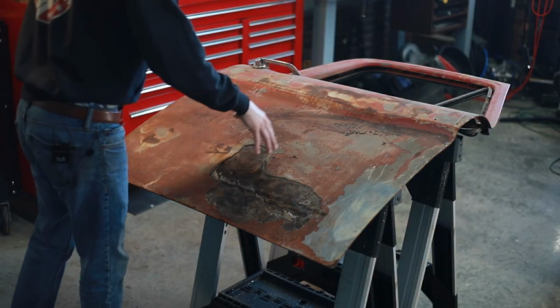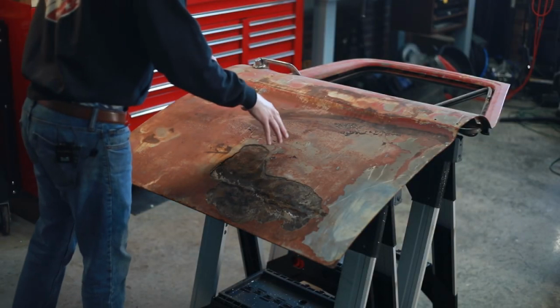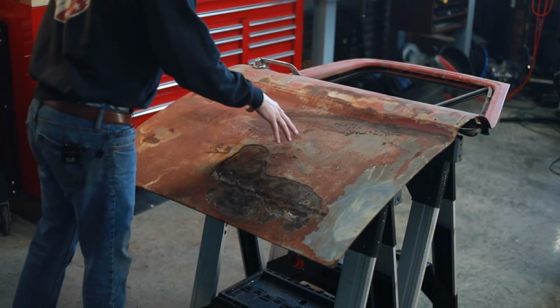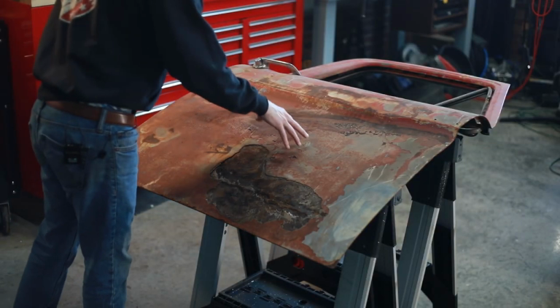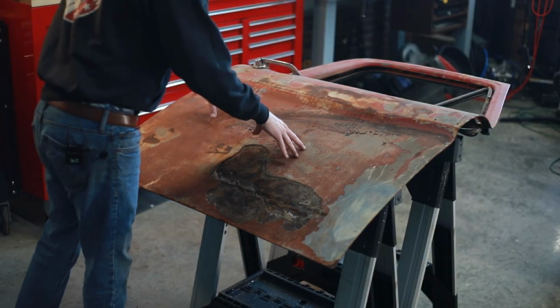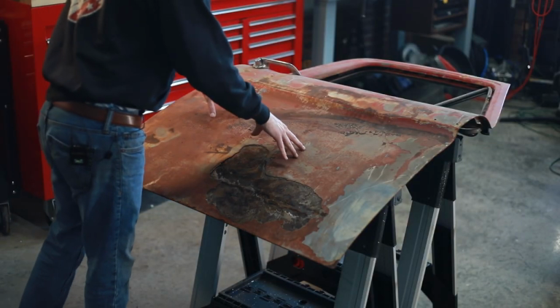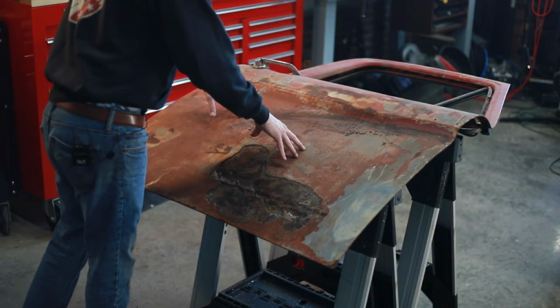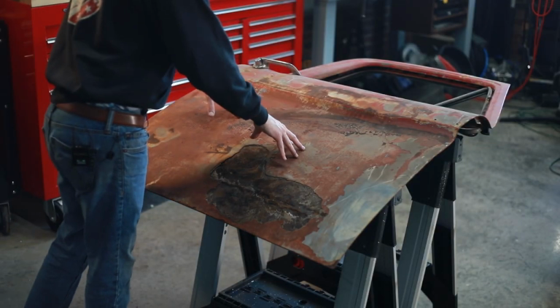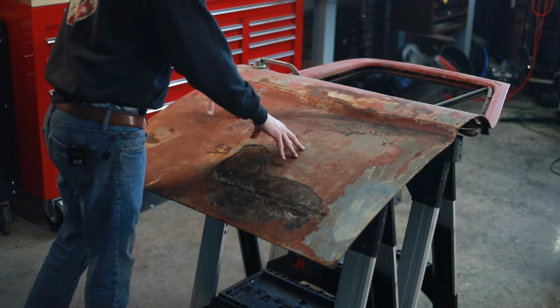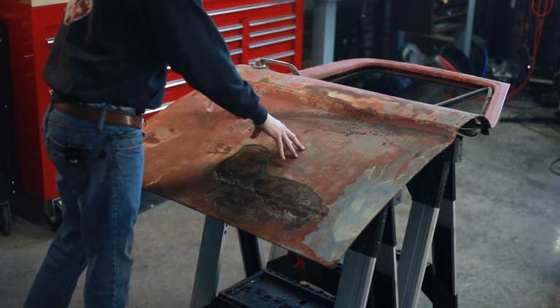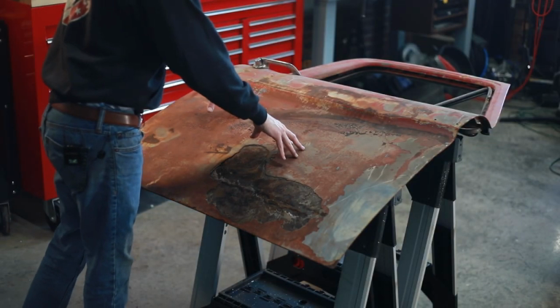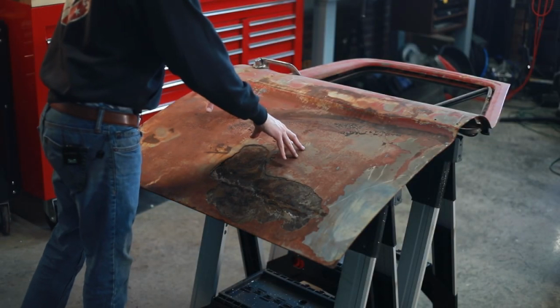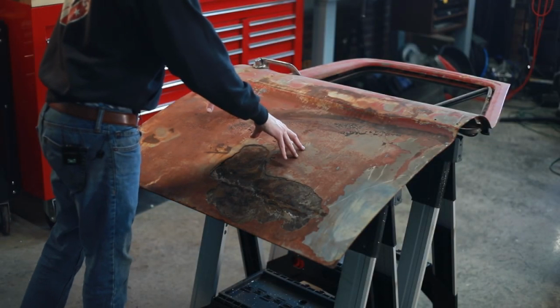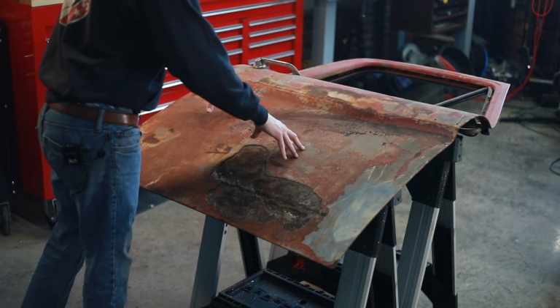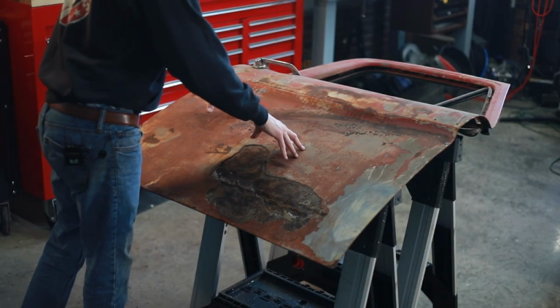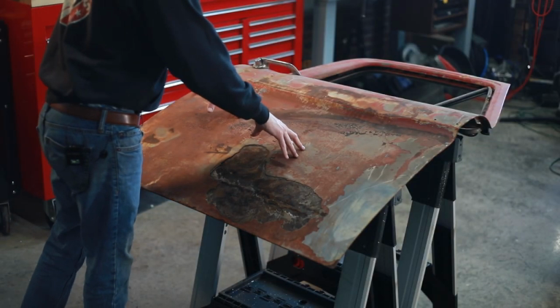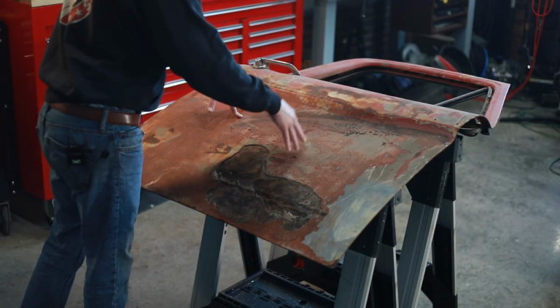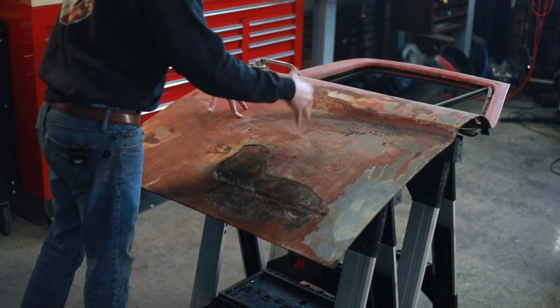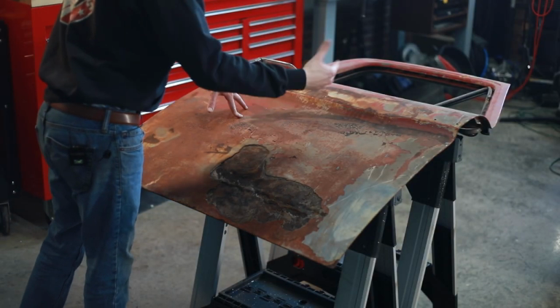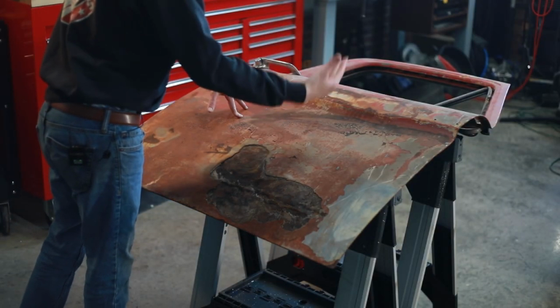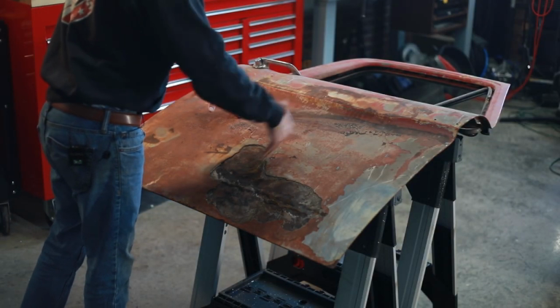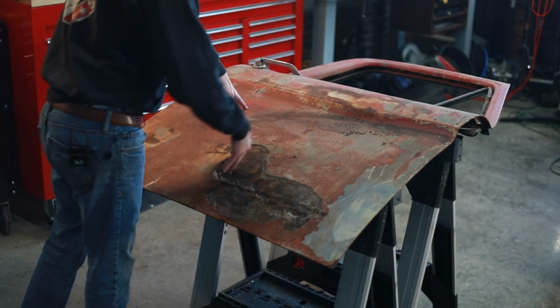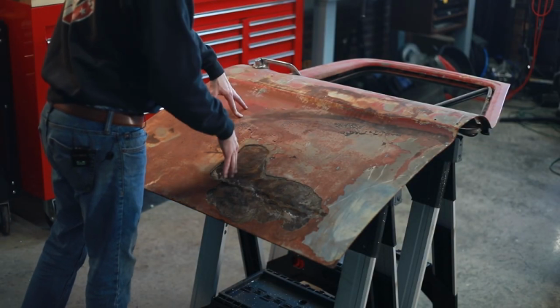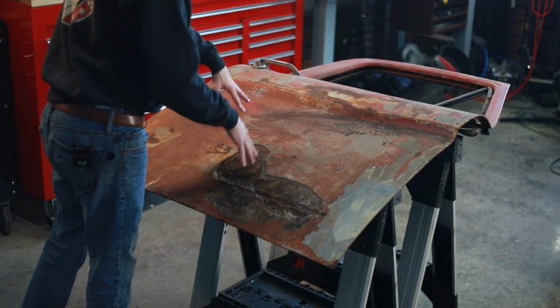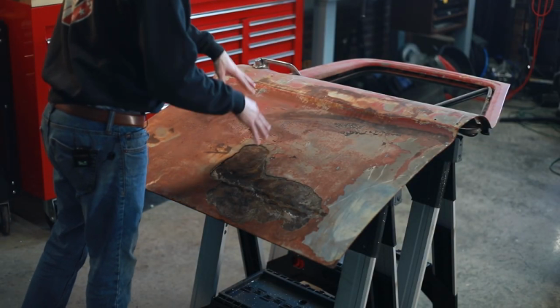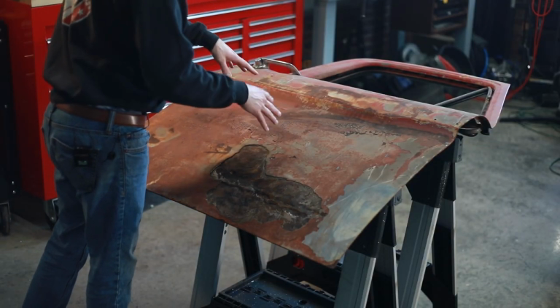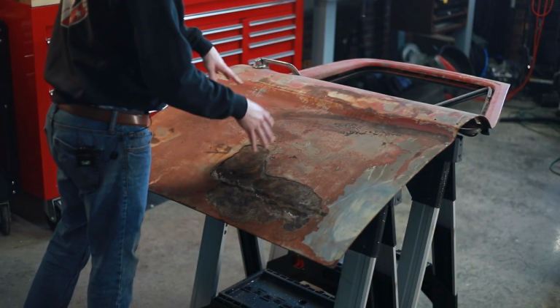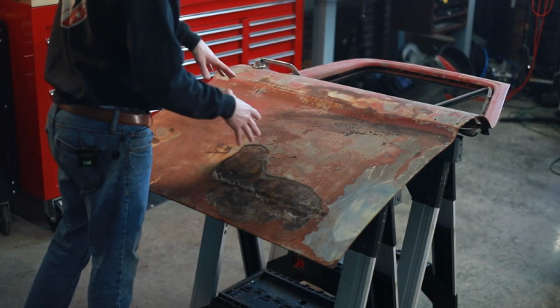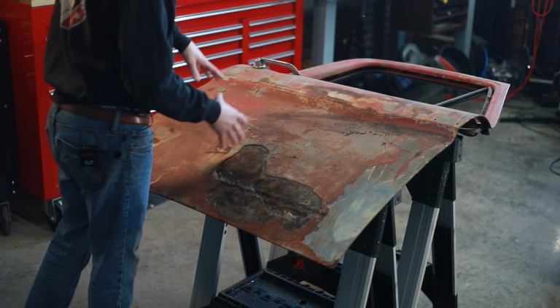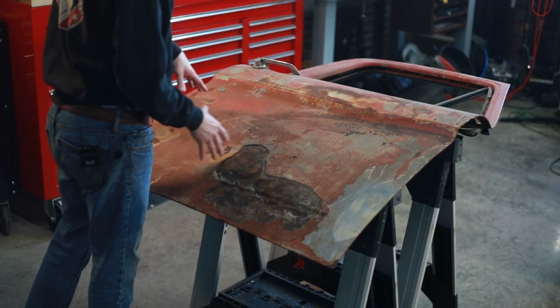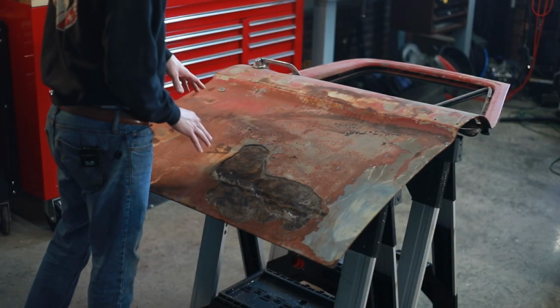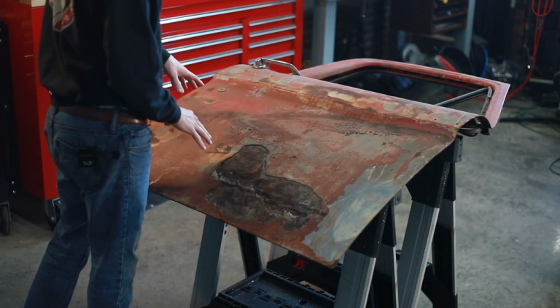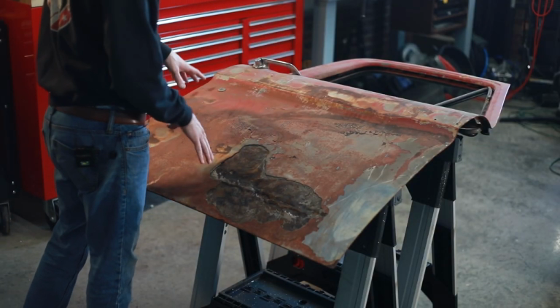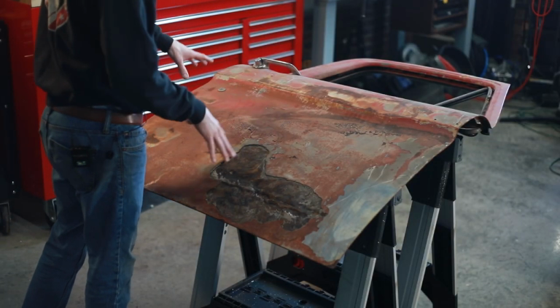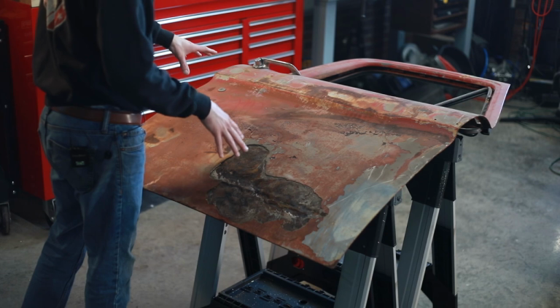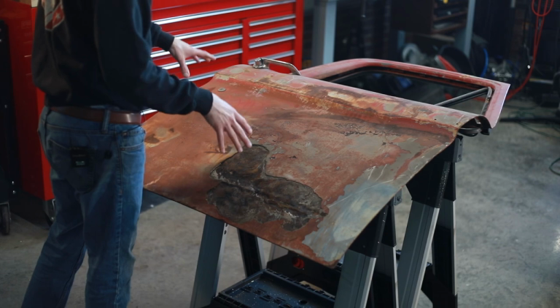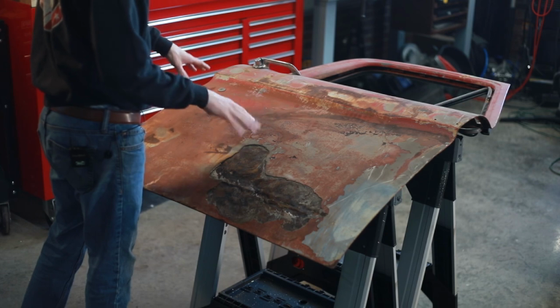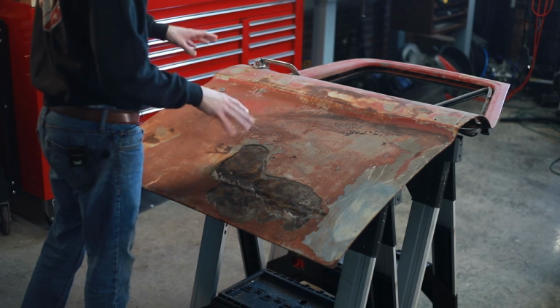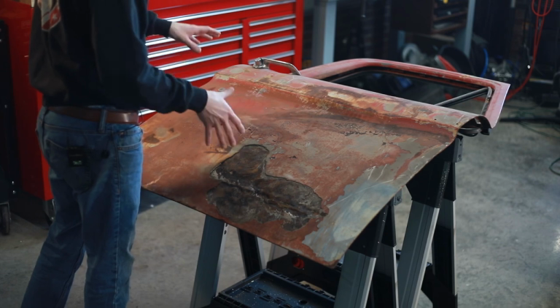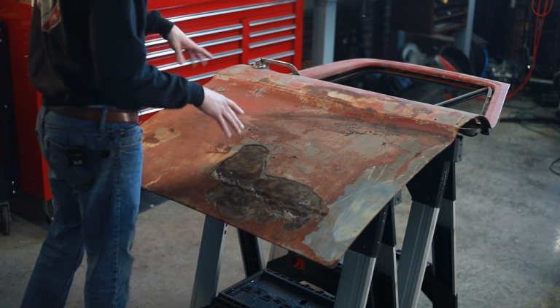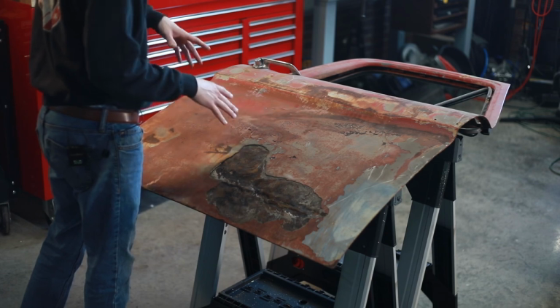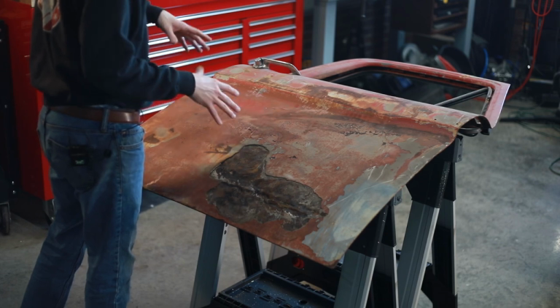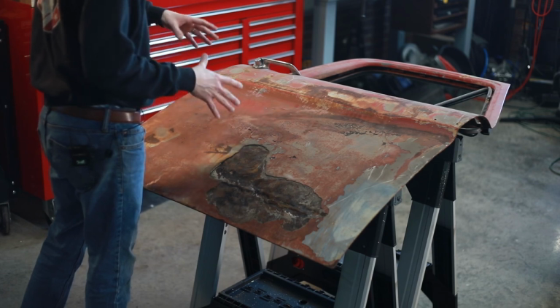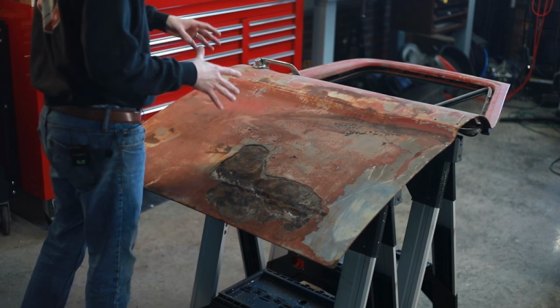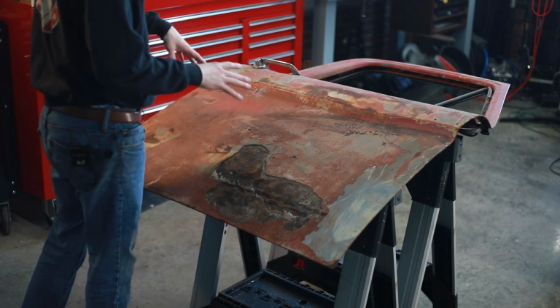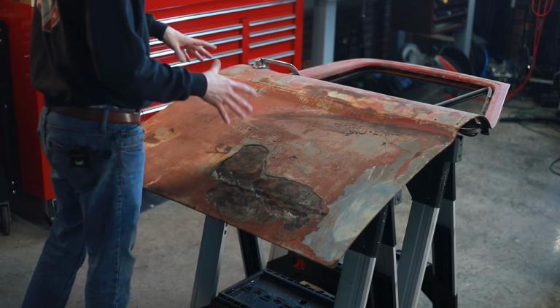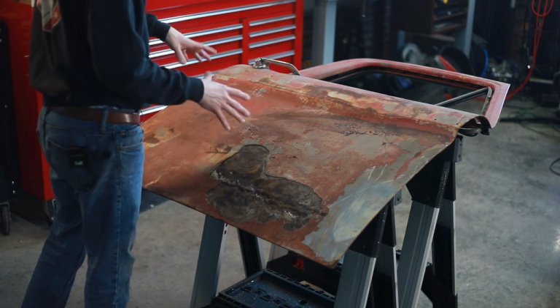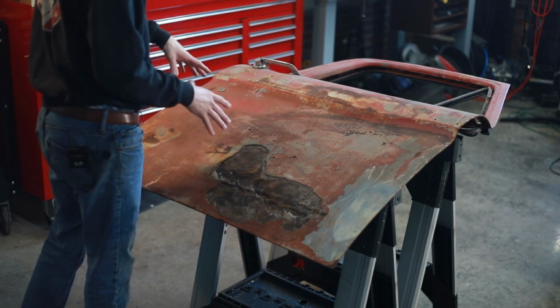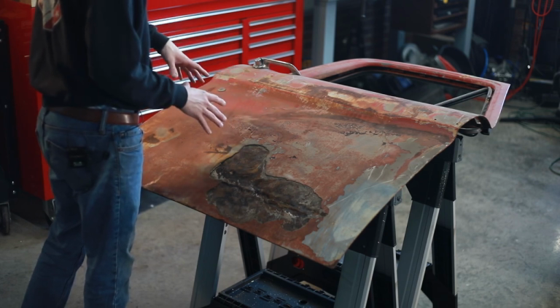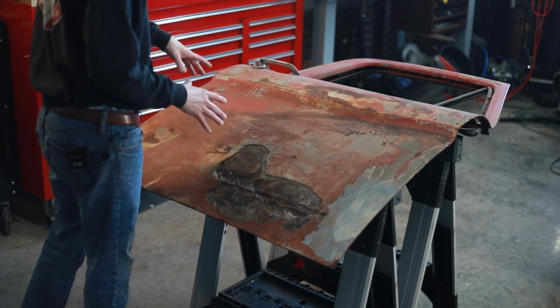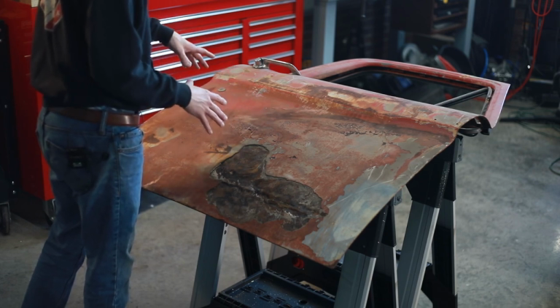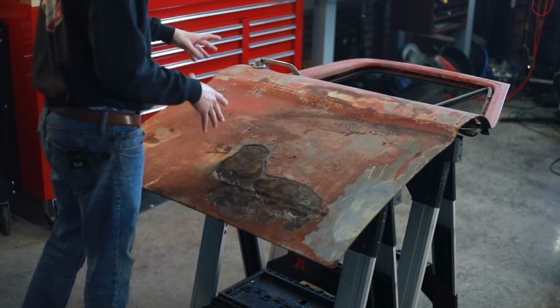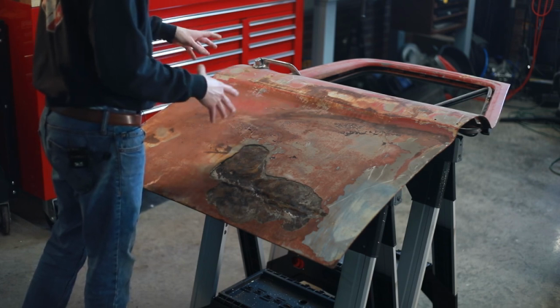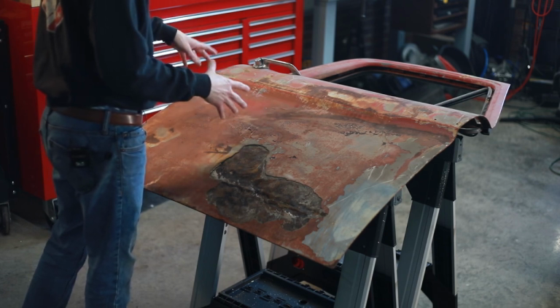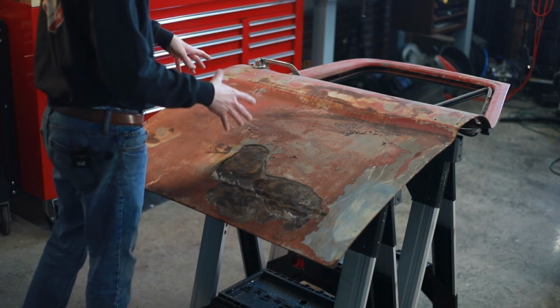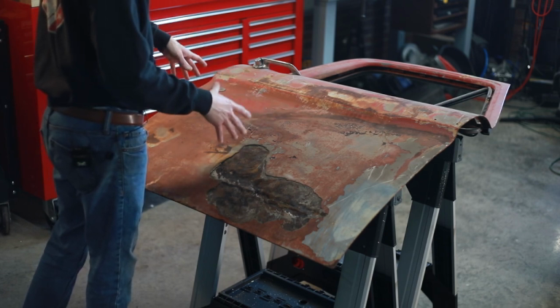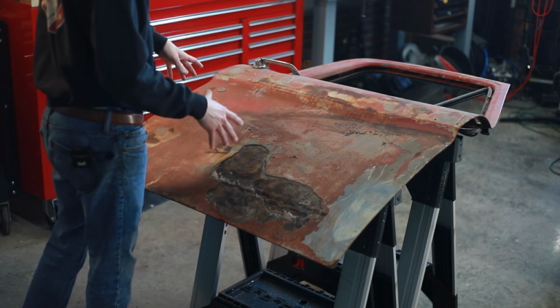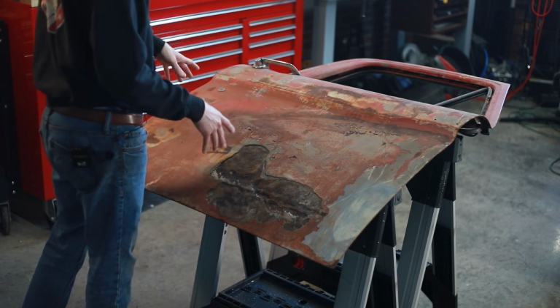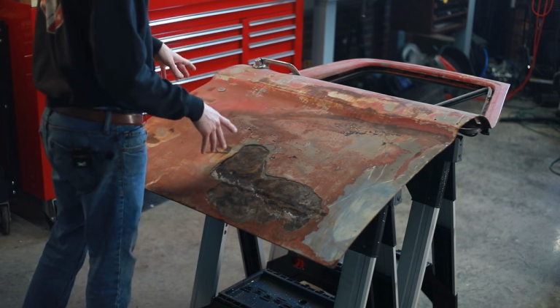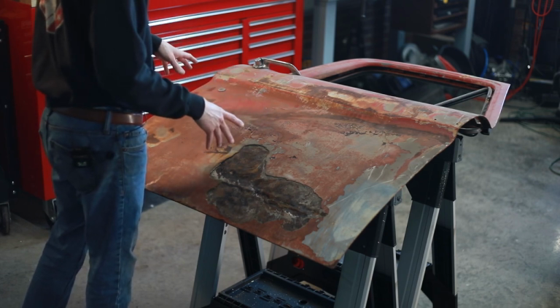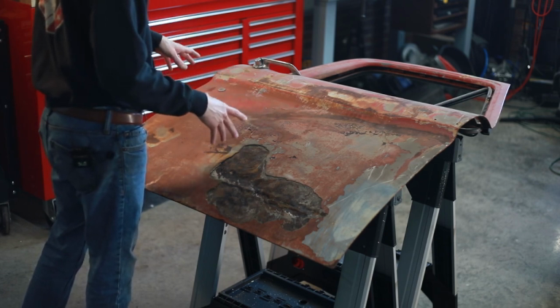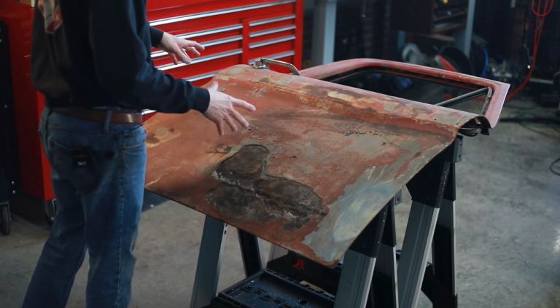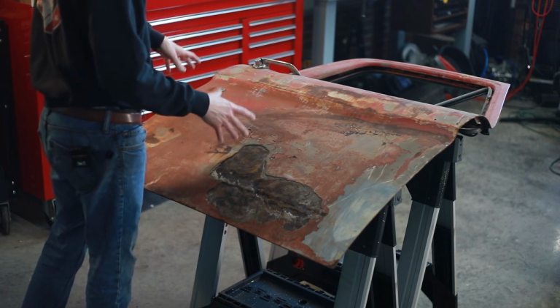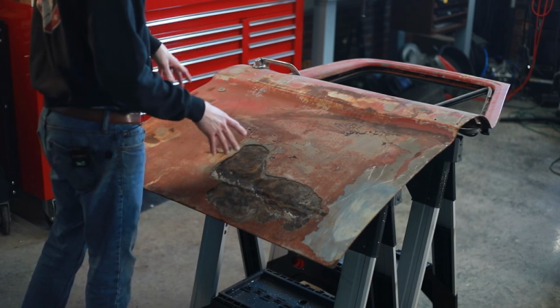With the back side of this door taken off, it's so much lighter. Now it's about 15 pounds whereas before it was about 45.